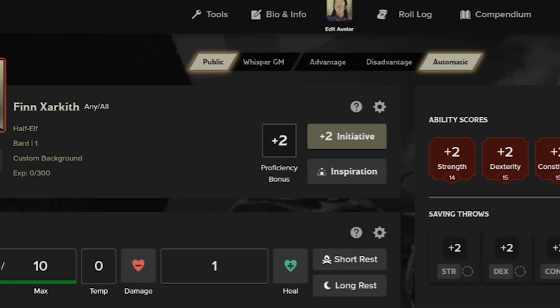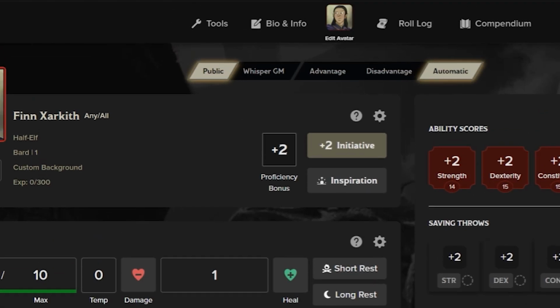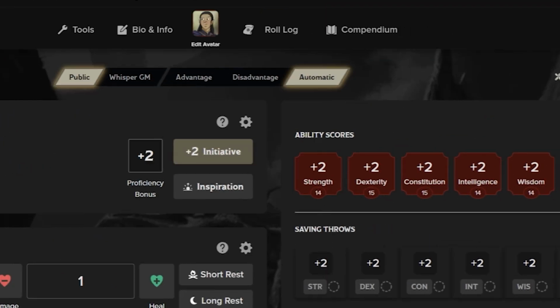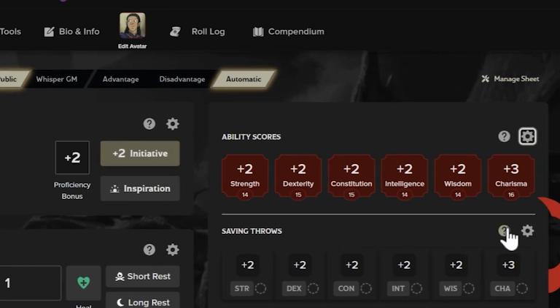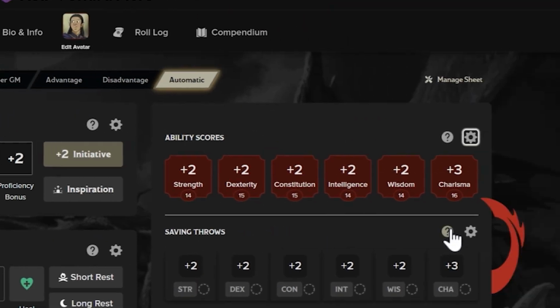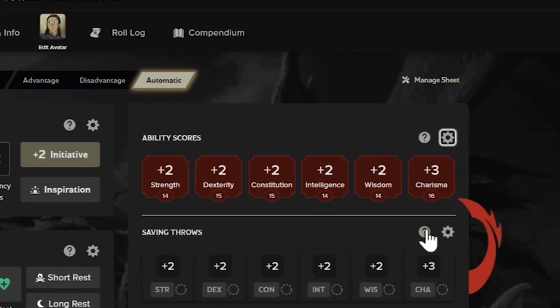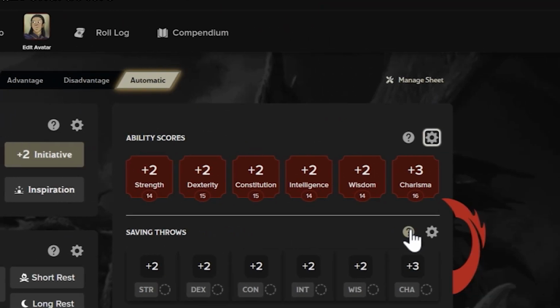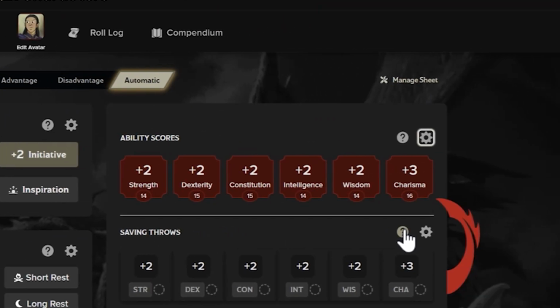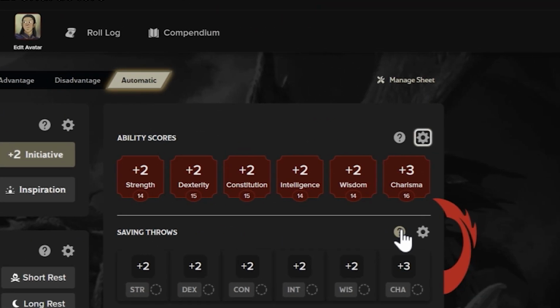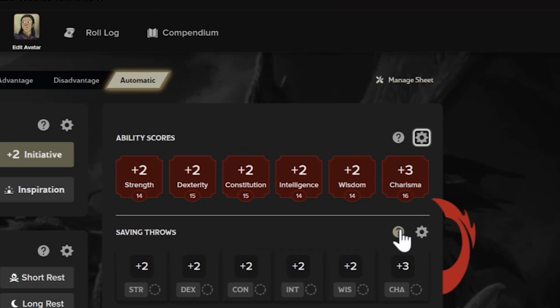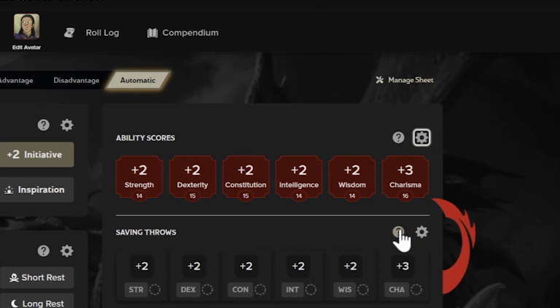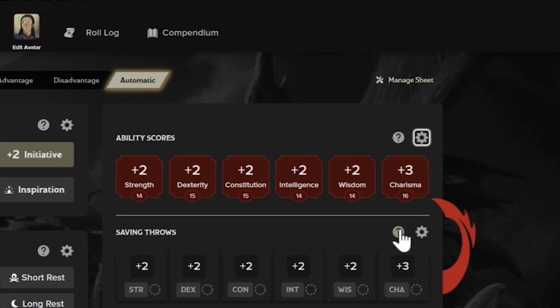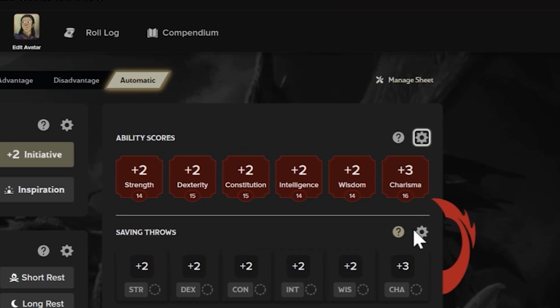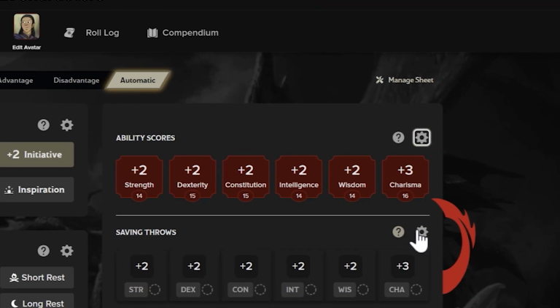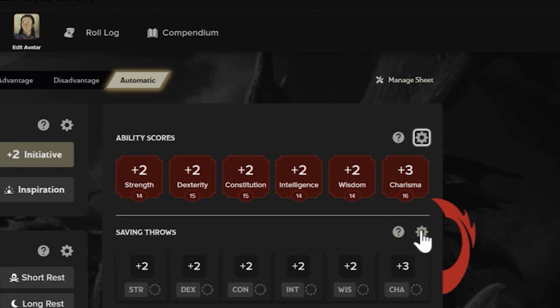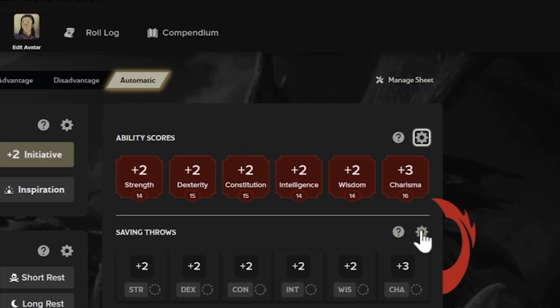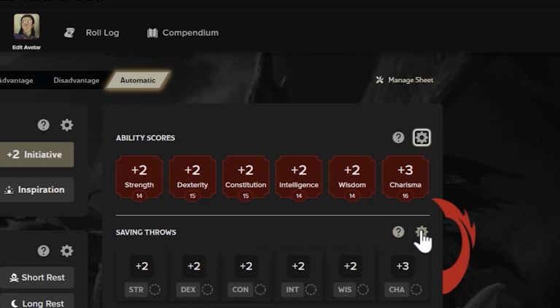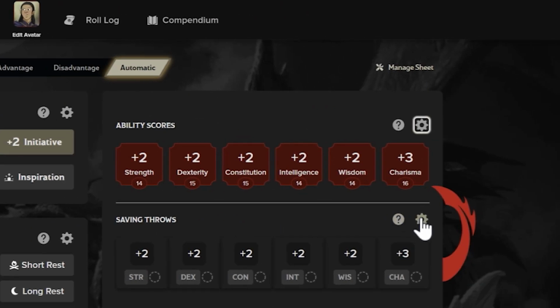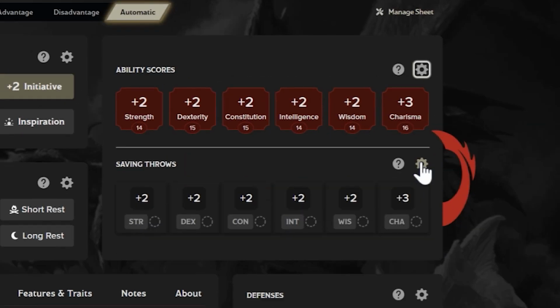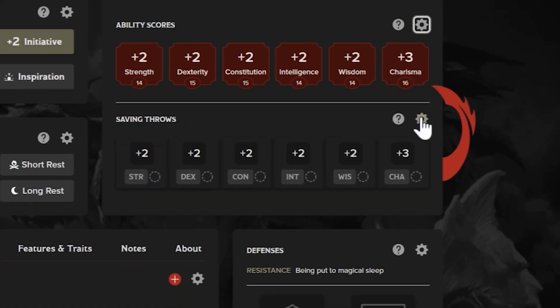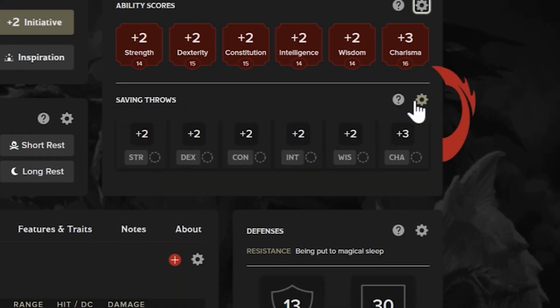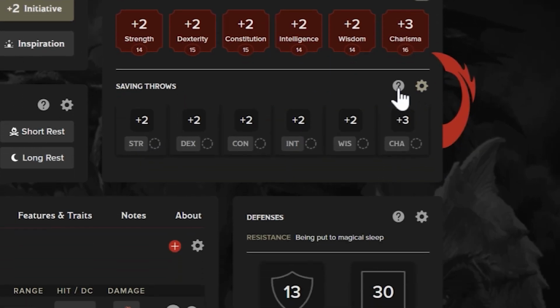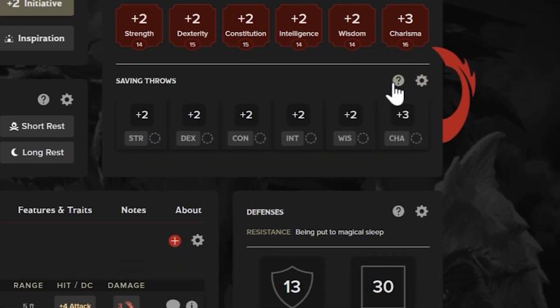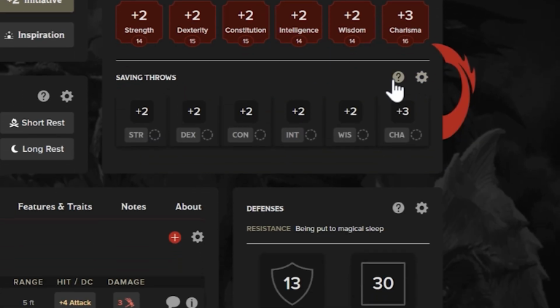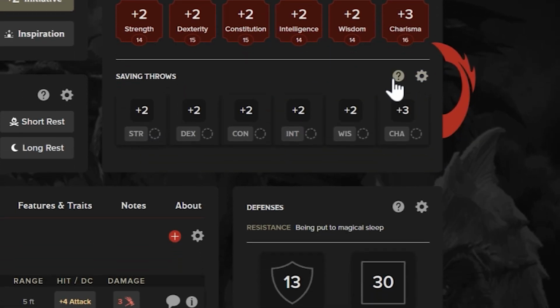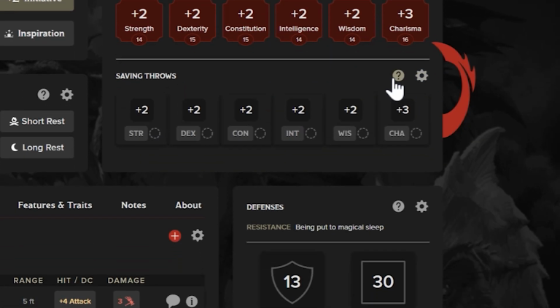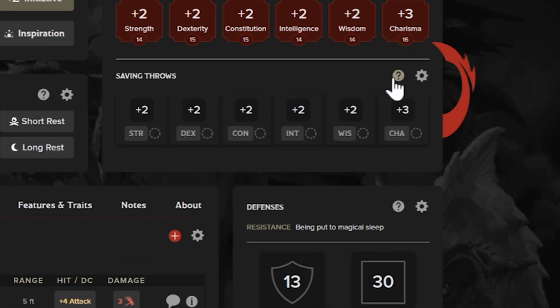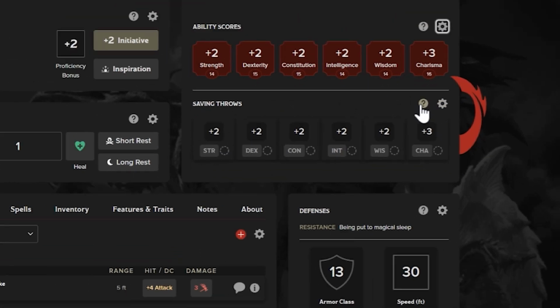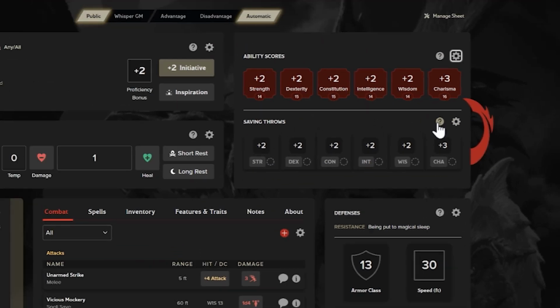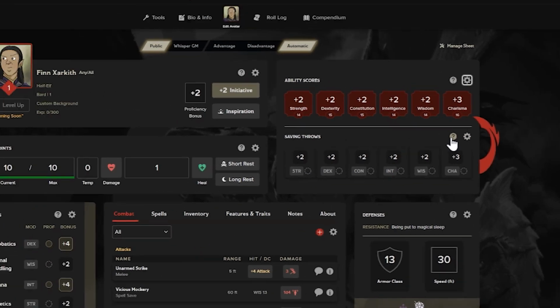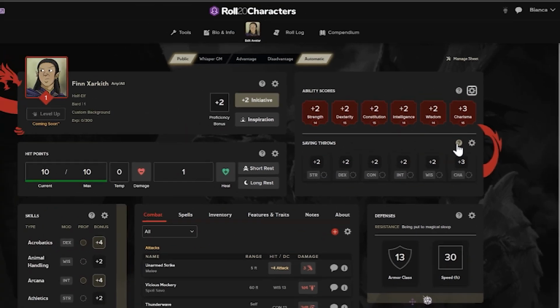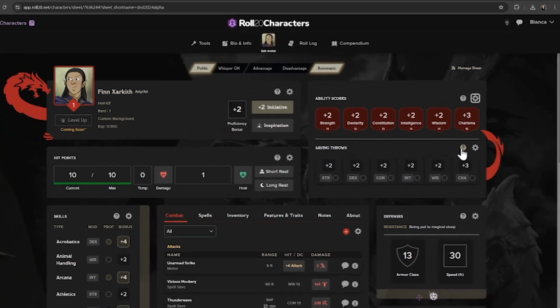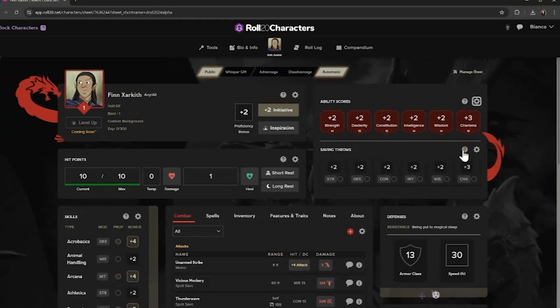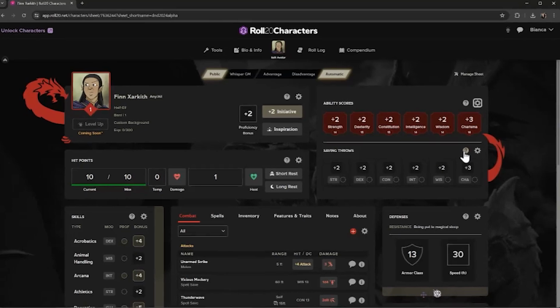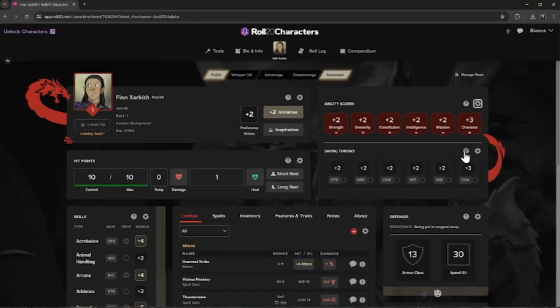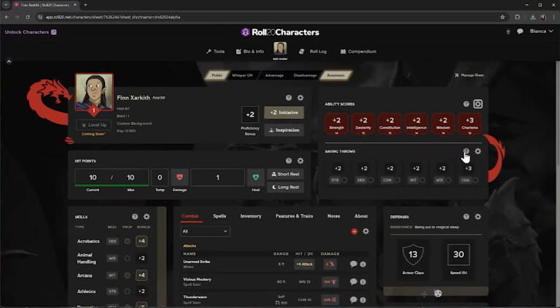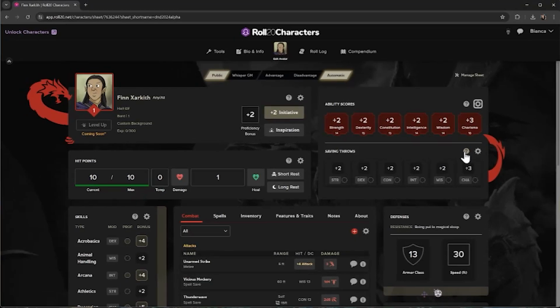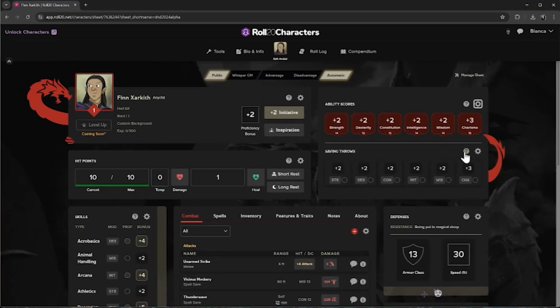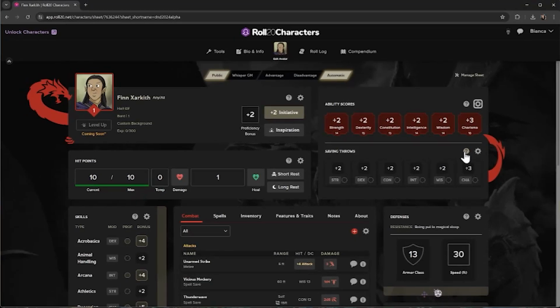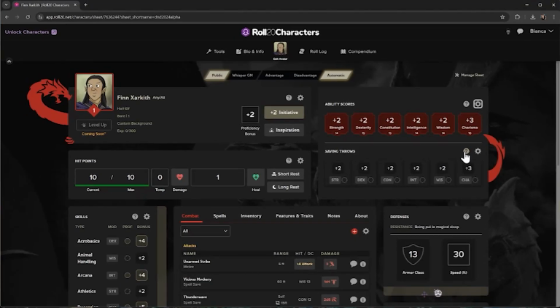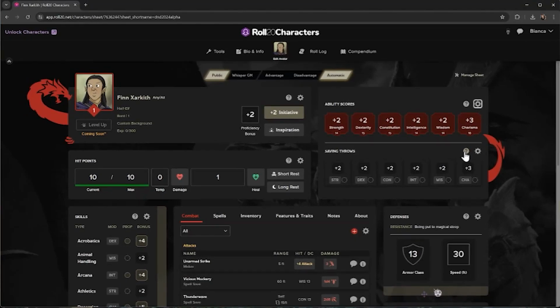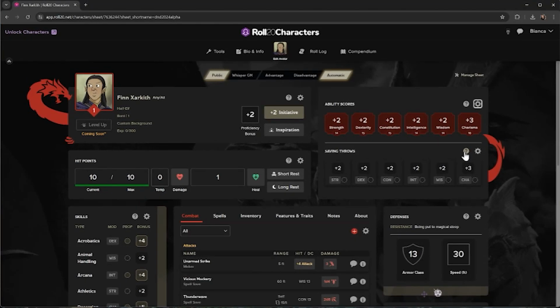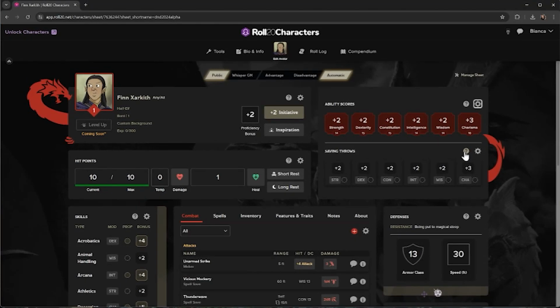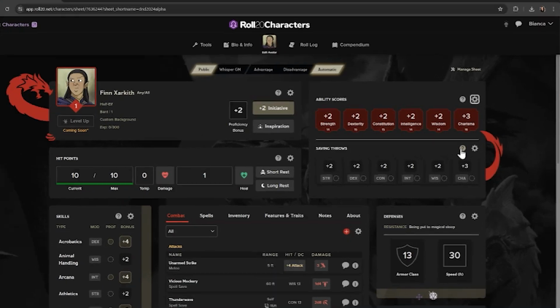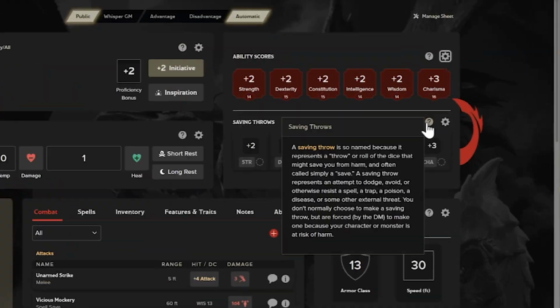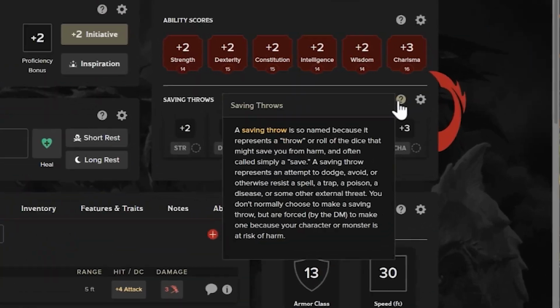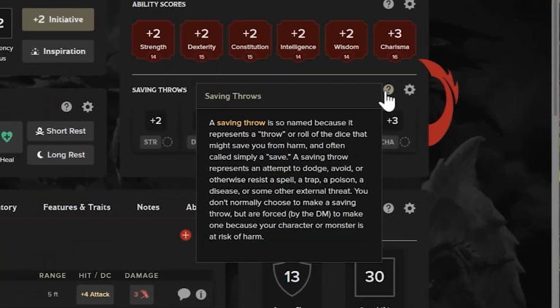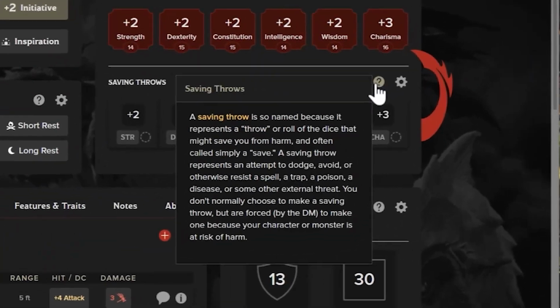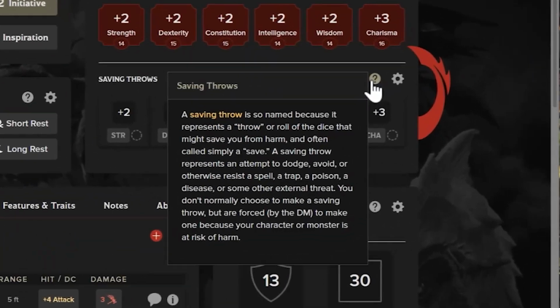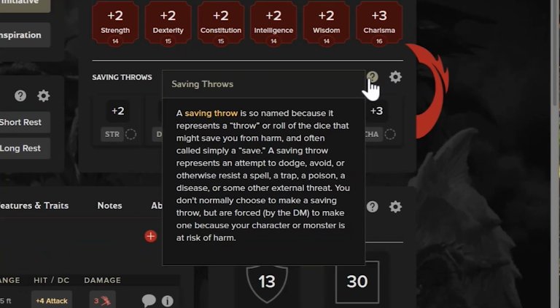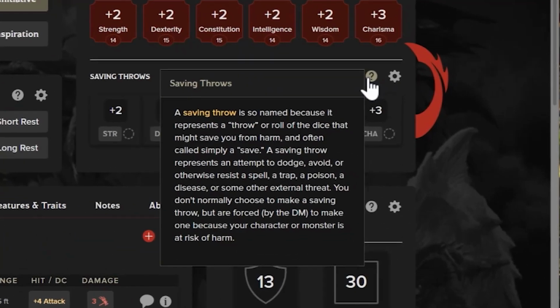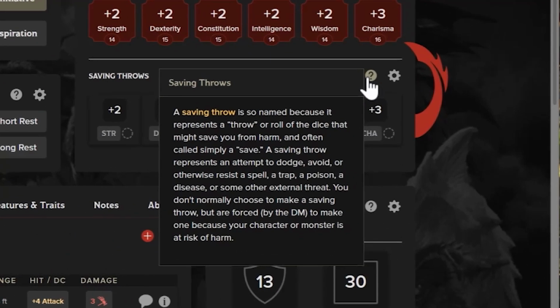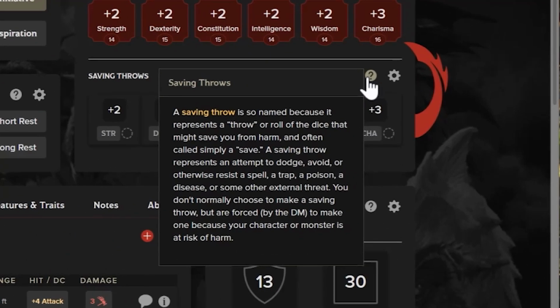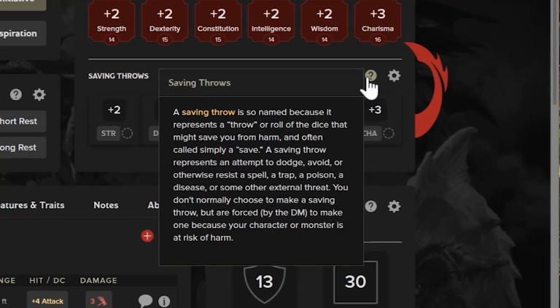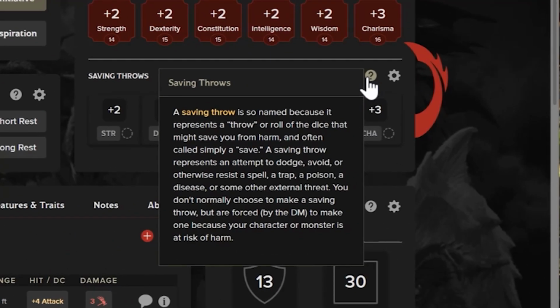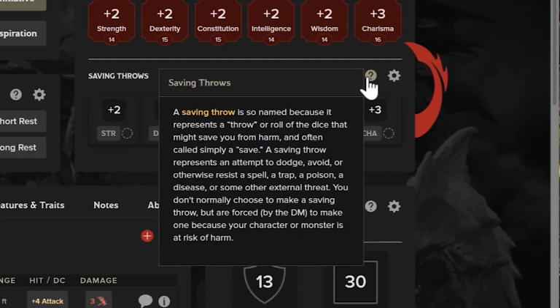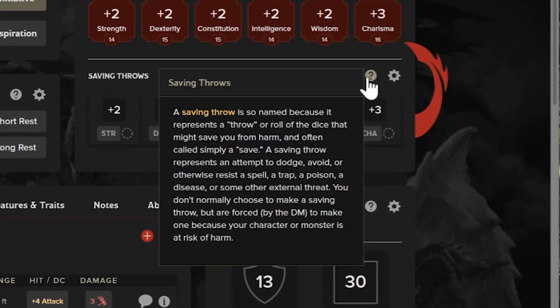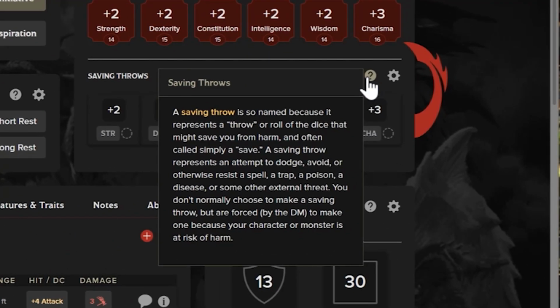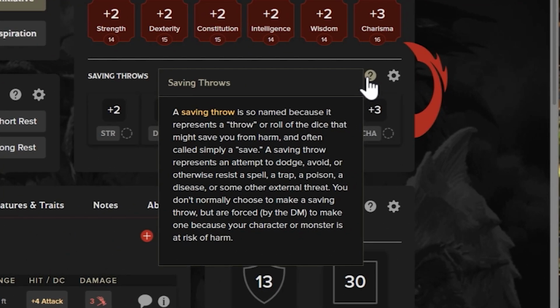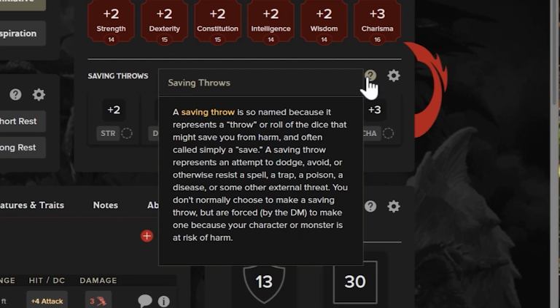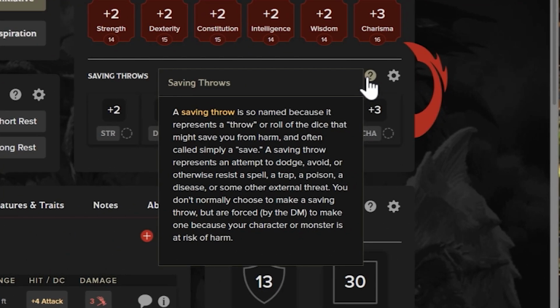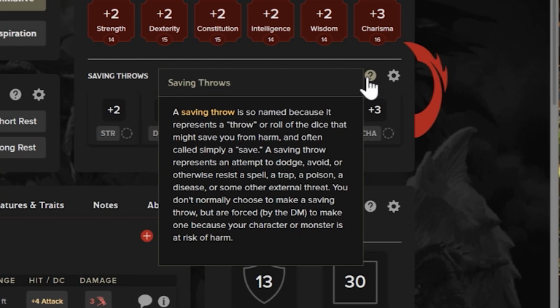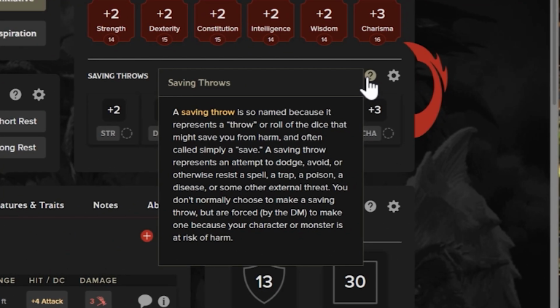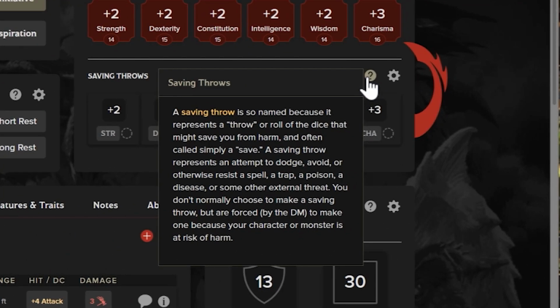The same settings are available for your saving throws. If at any point you need a rule reminder, the question mark icon can grant you some guidance.